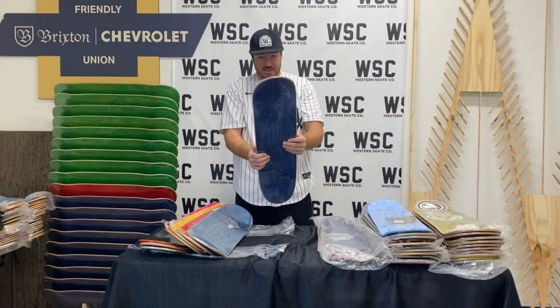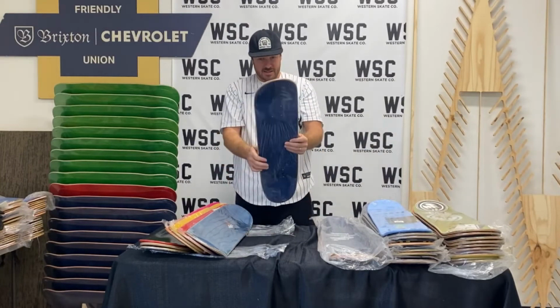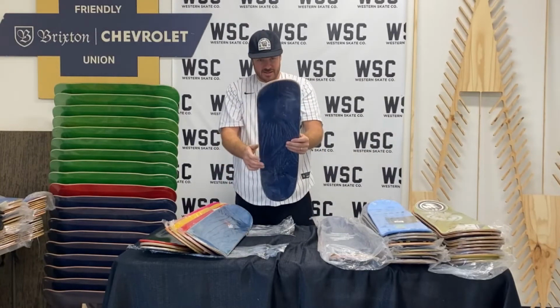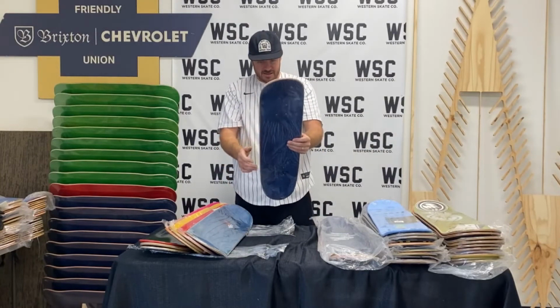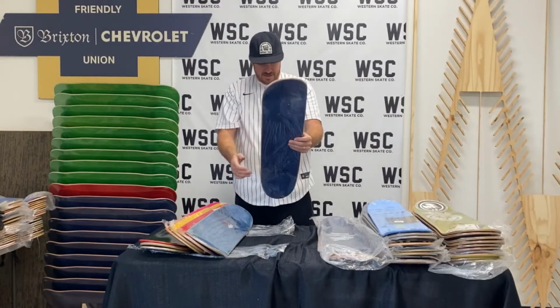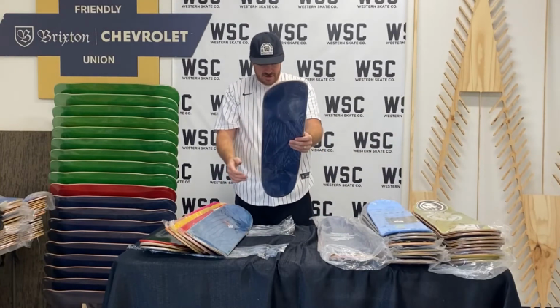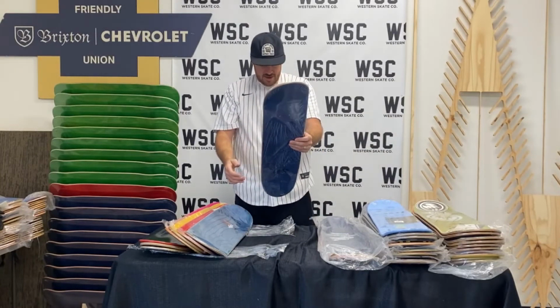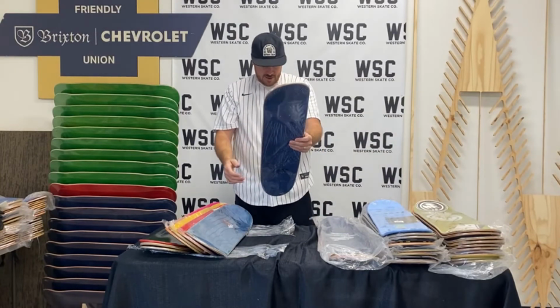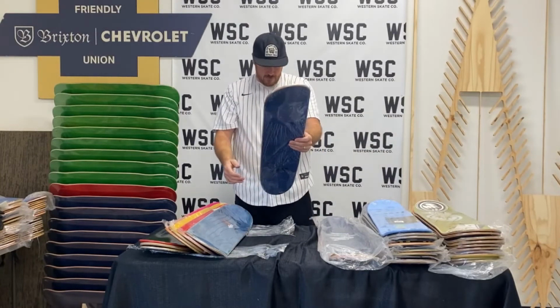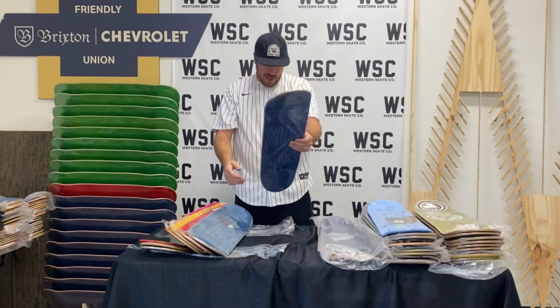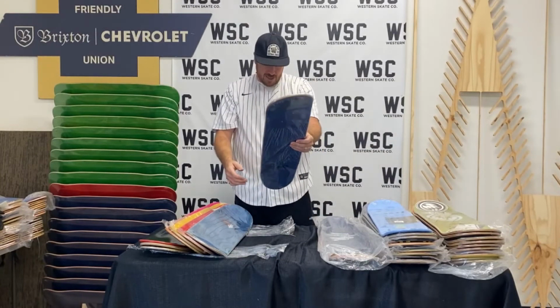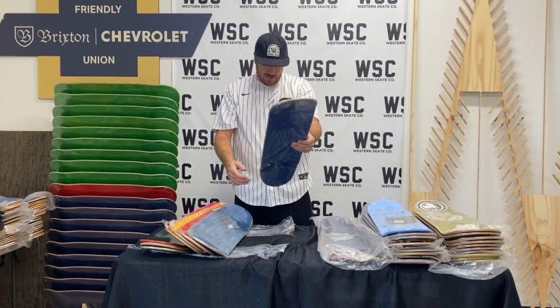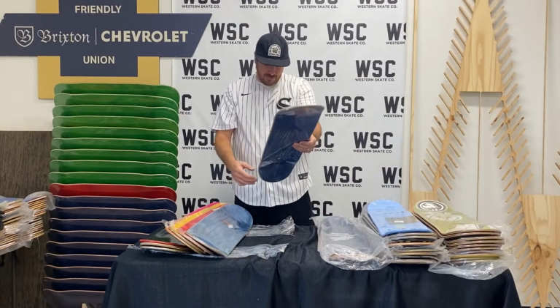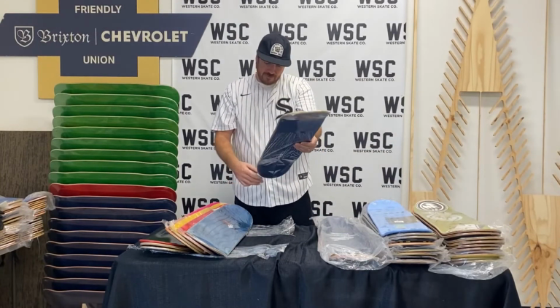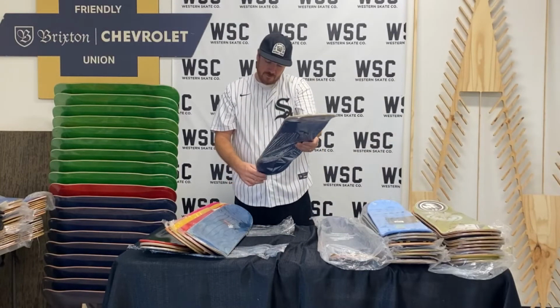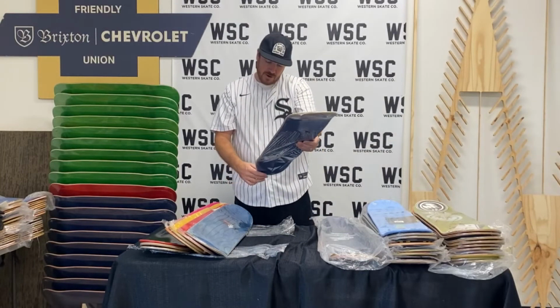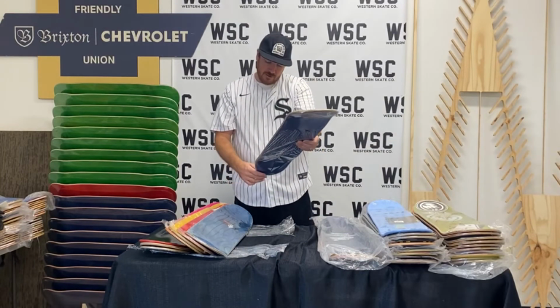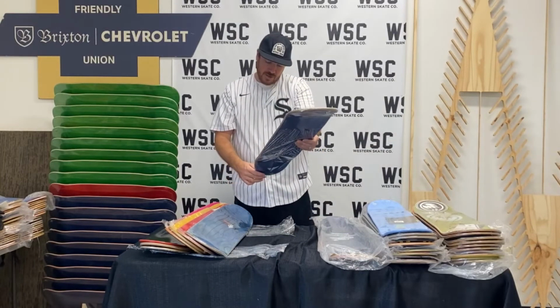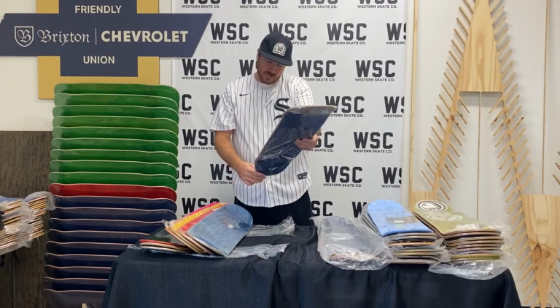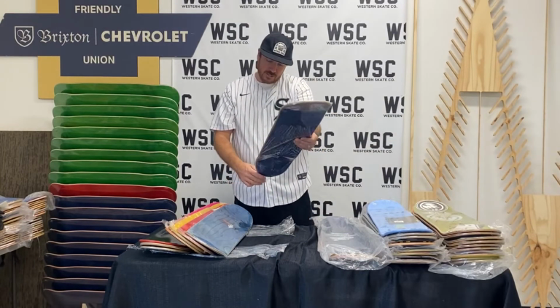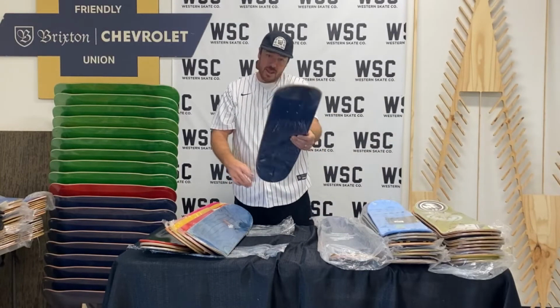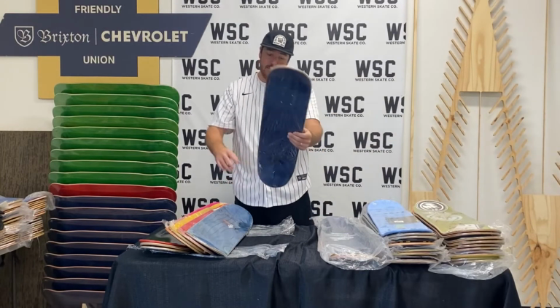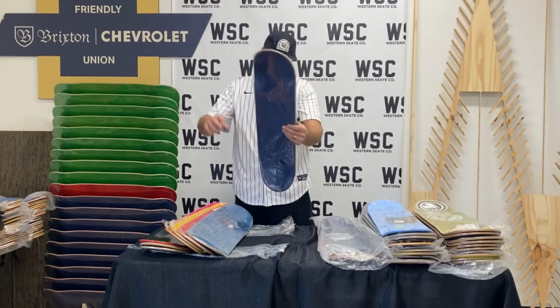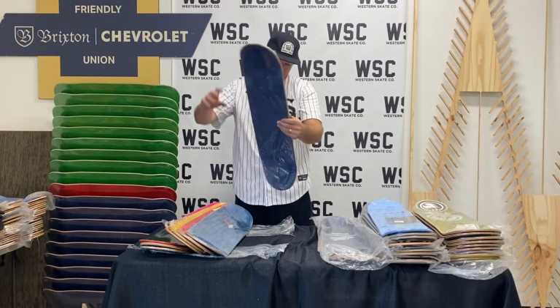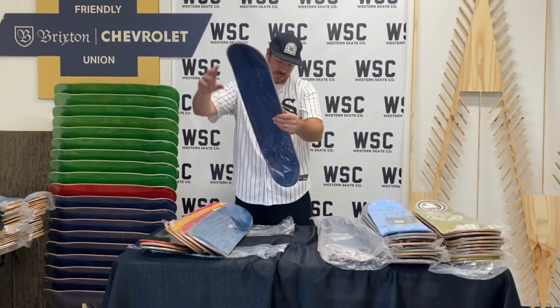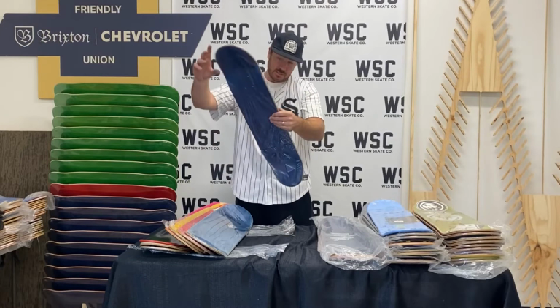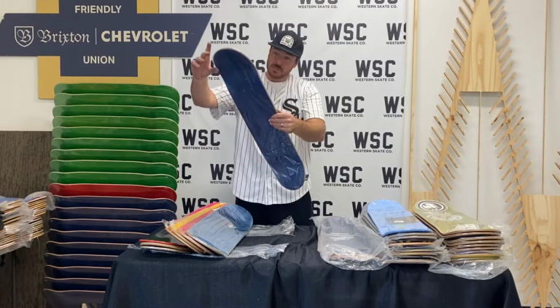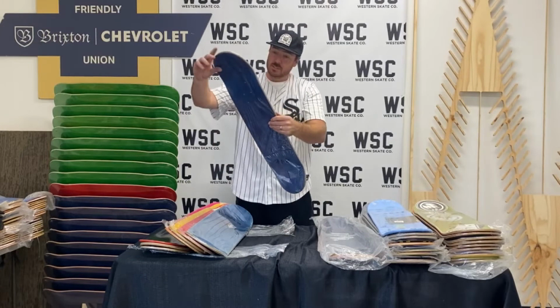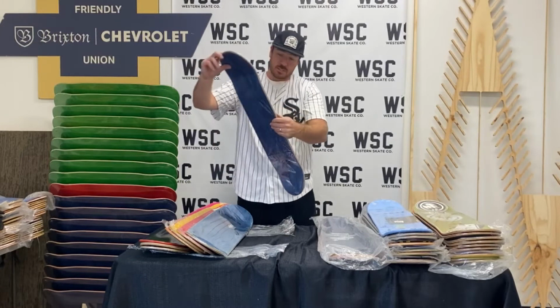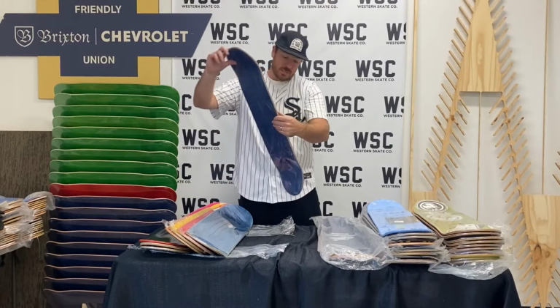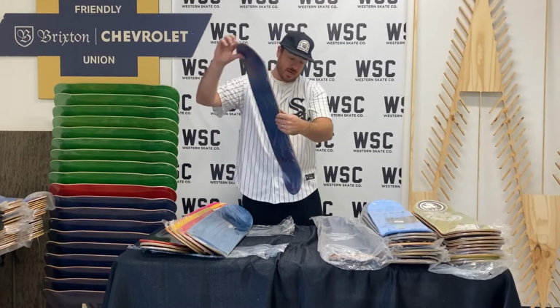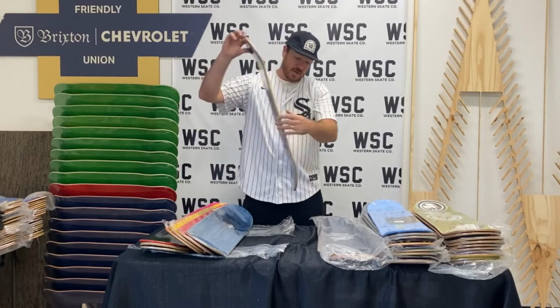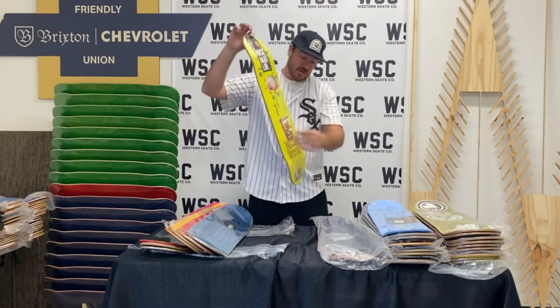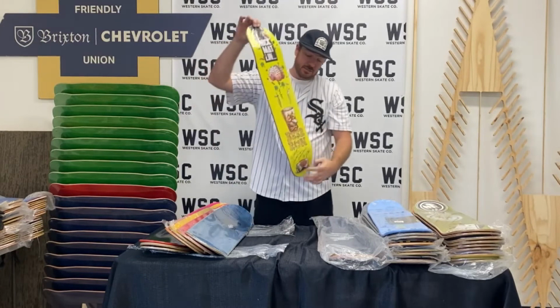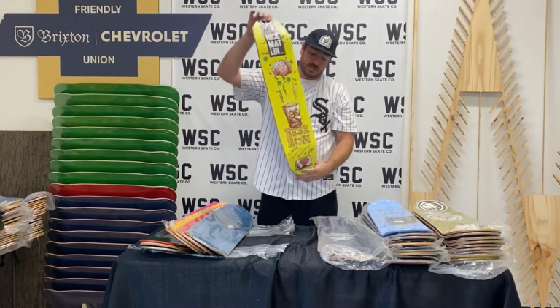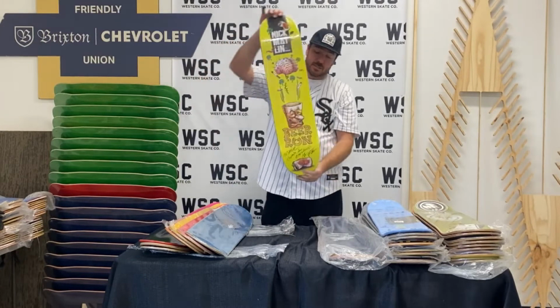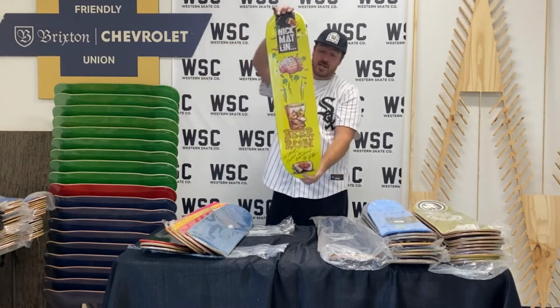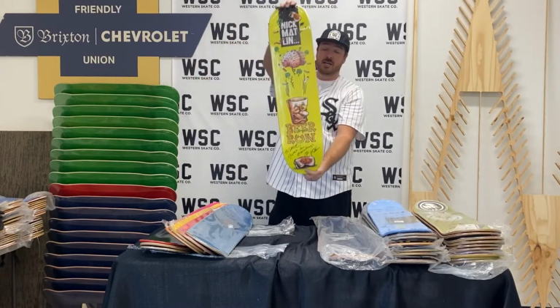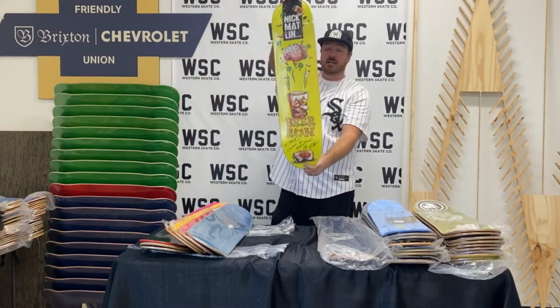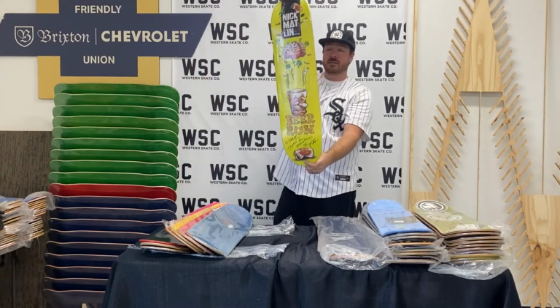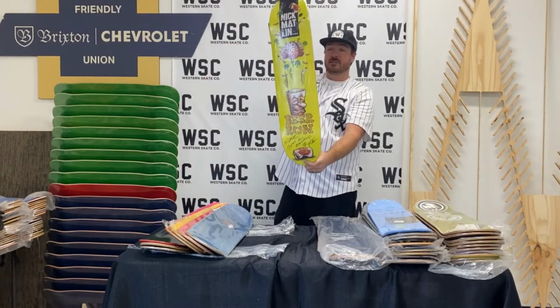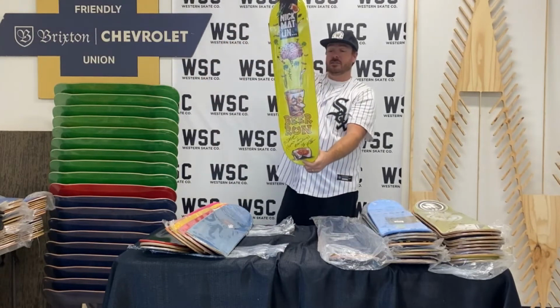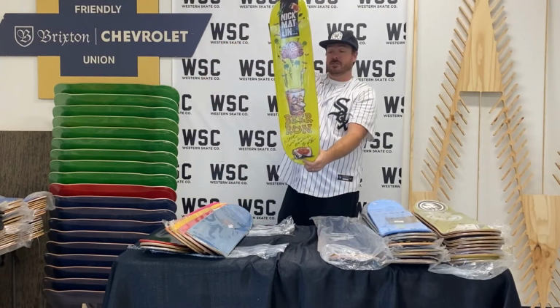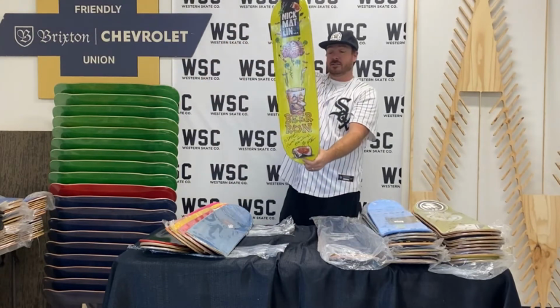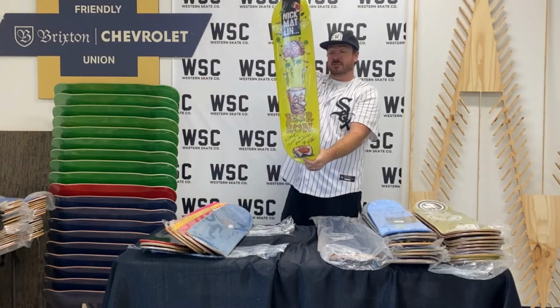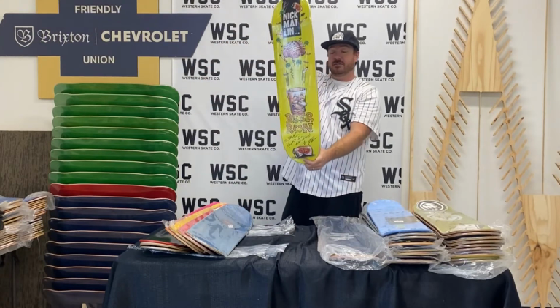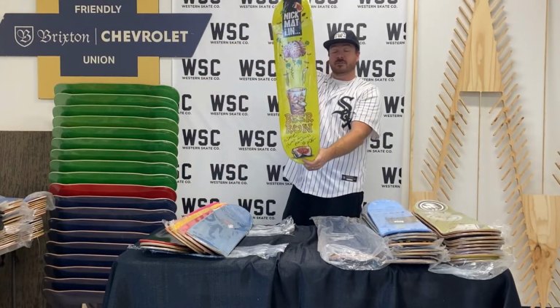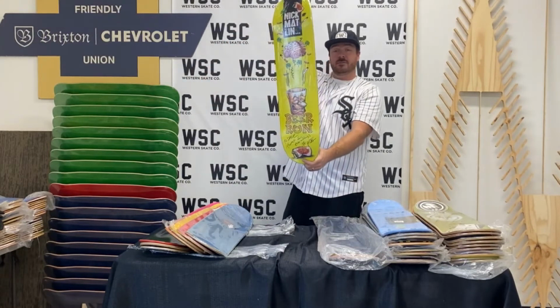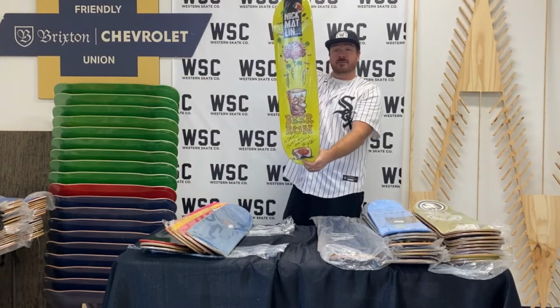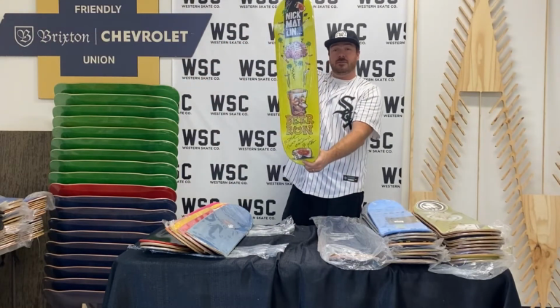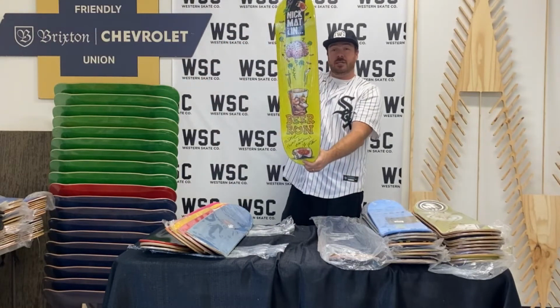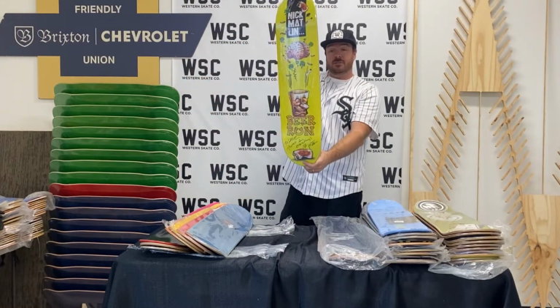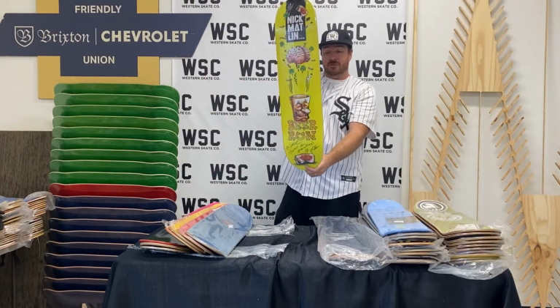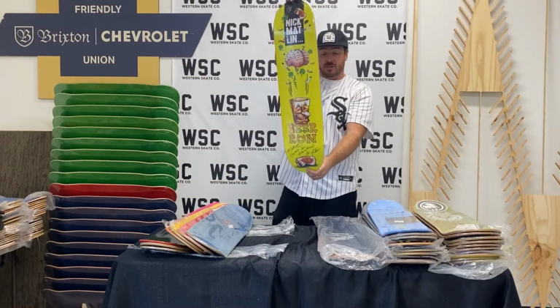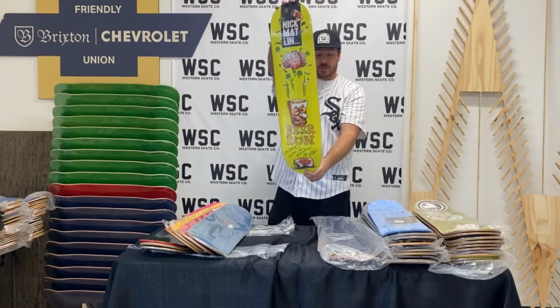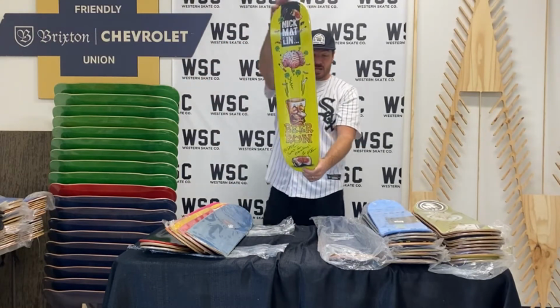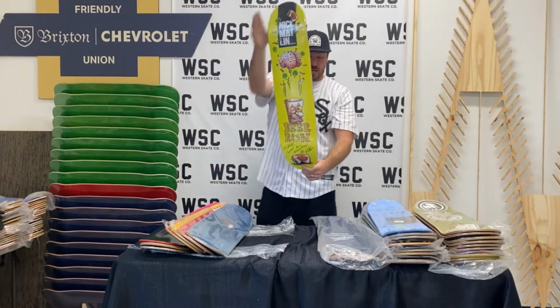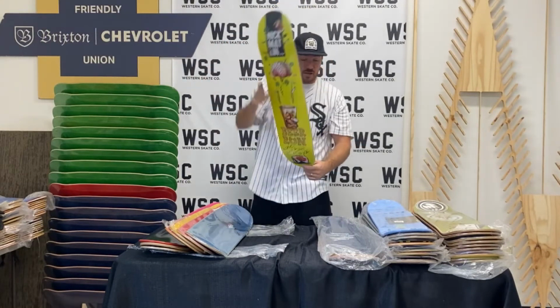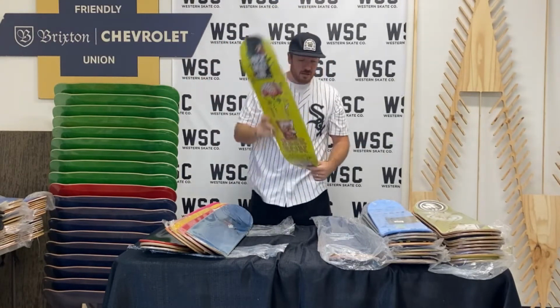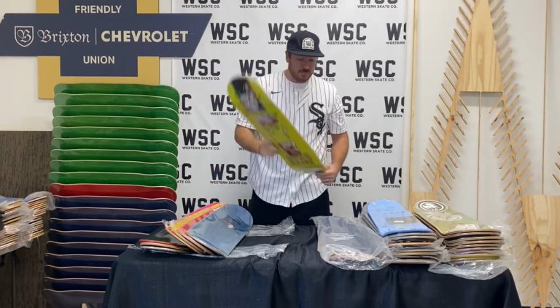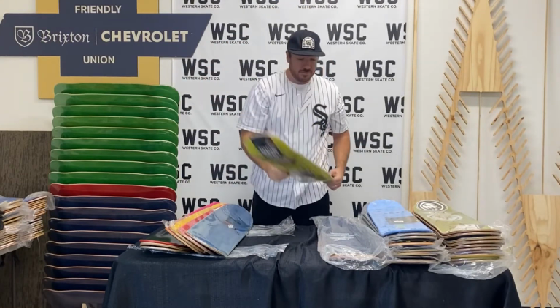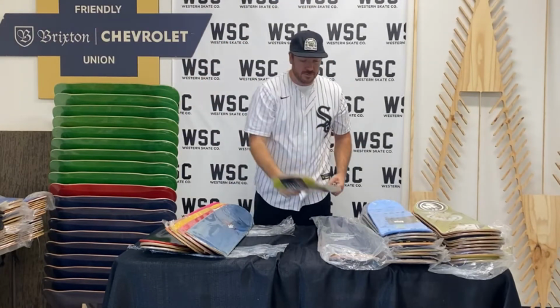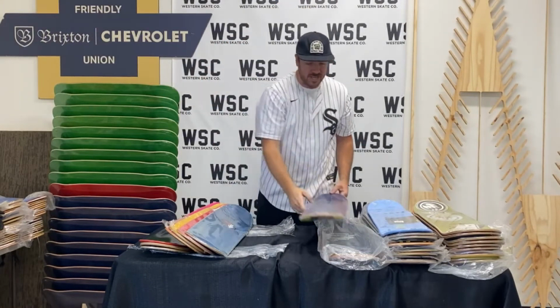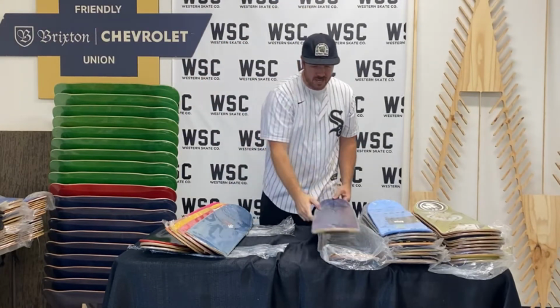Nick Matlin for Beer Run Skateboards. He signed it — thanks for the love, Dave.